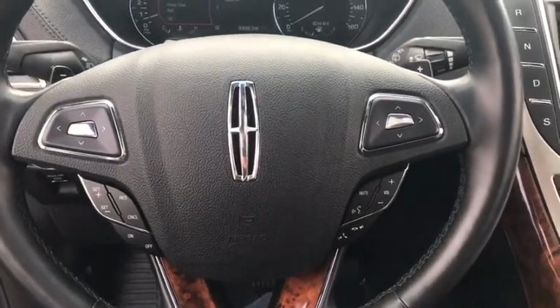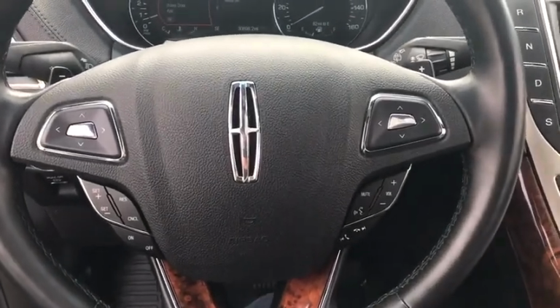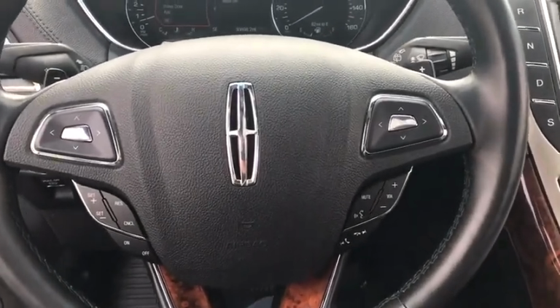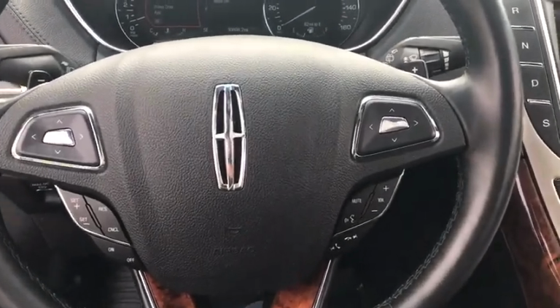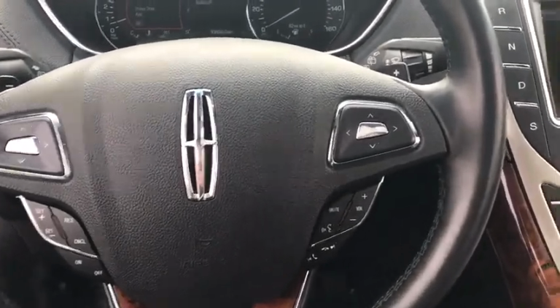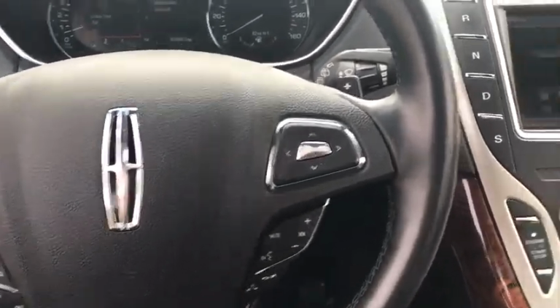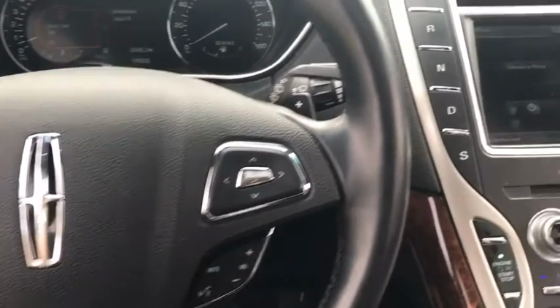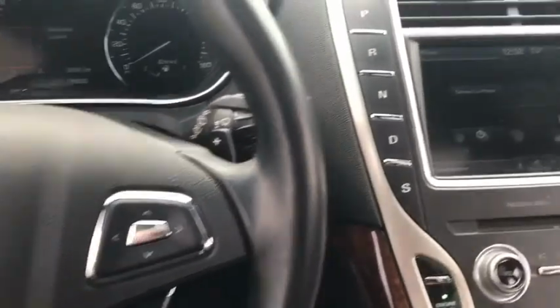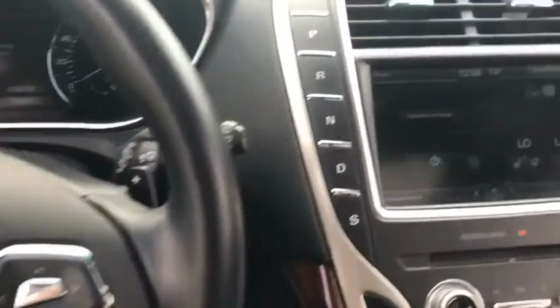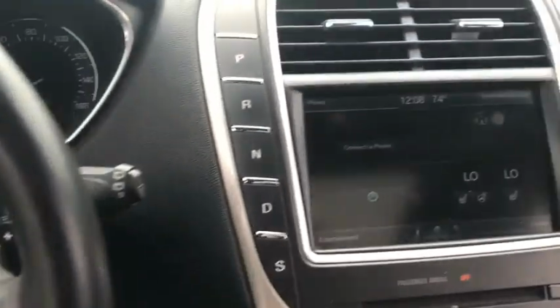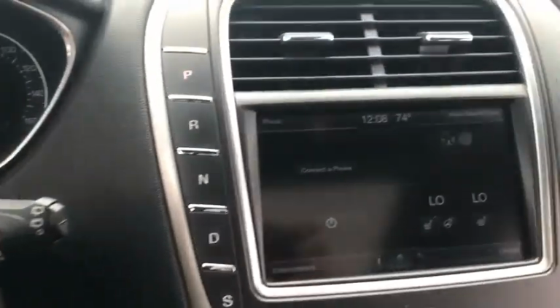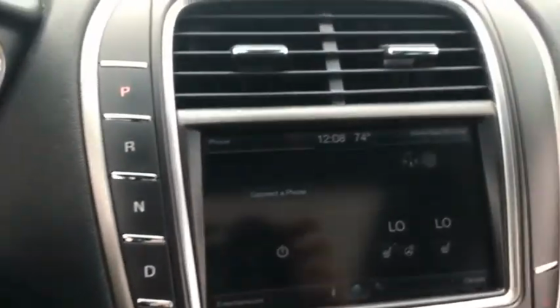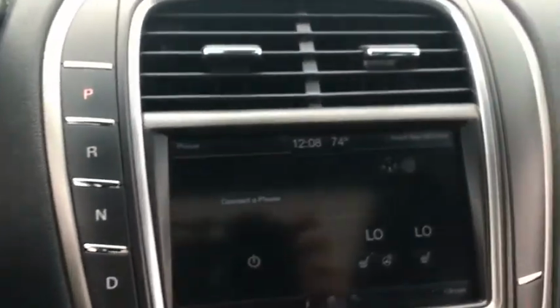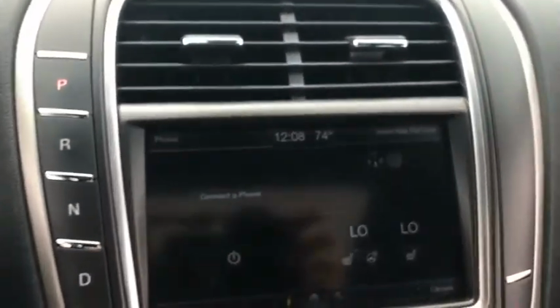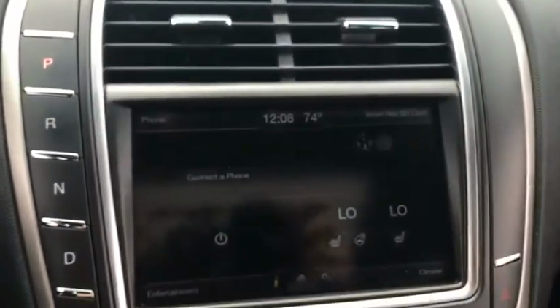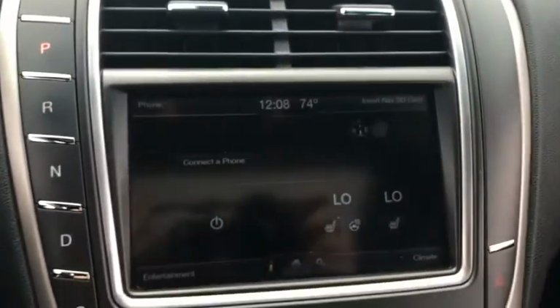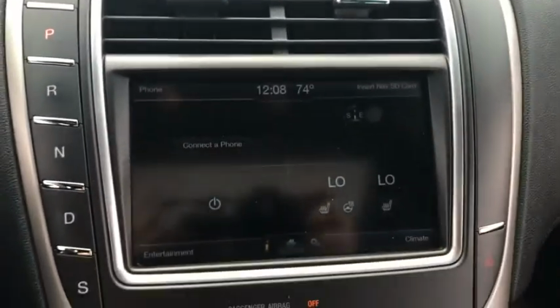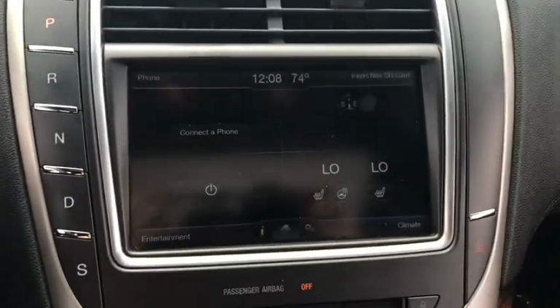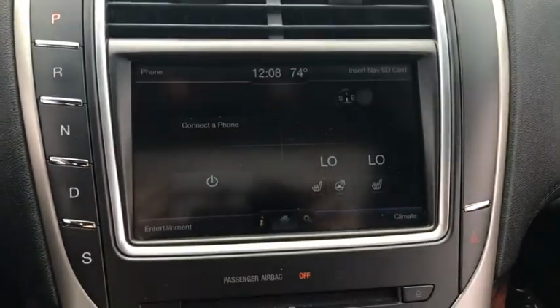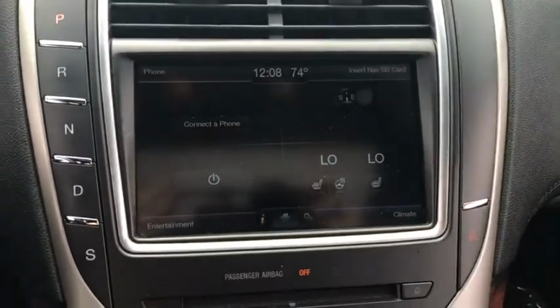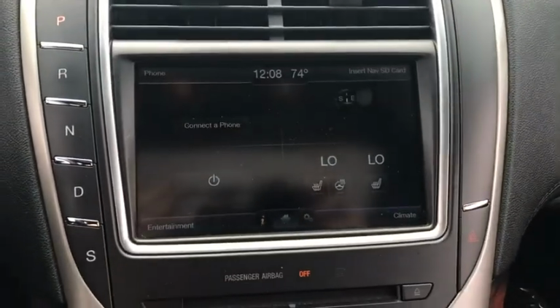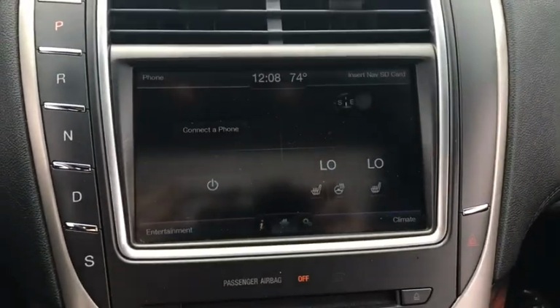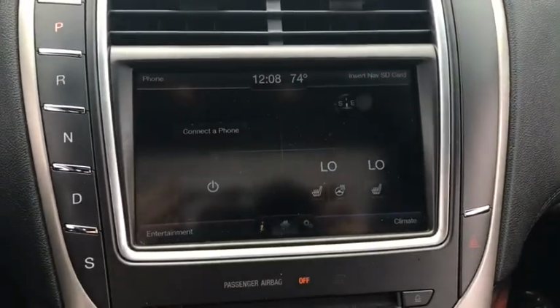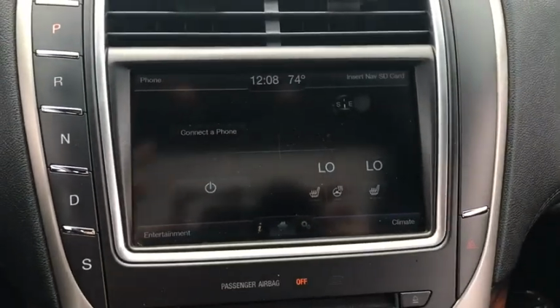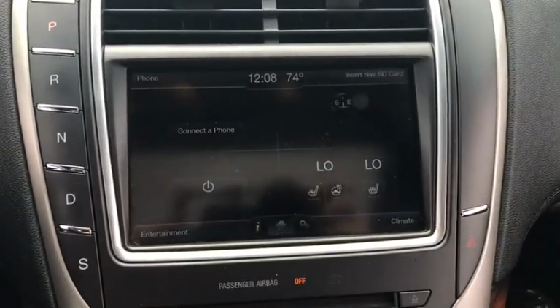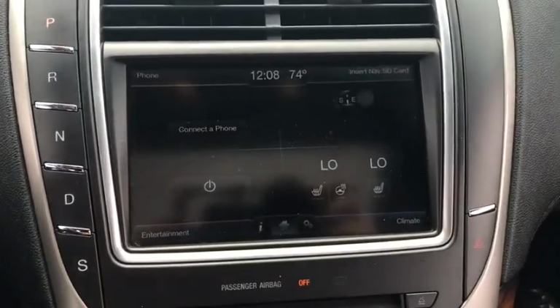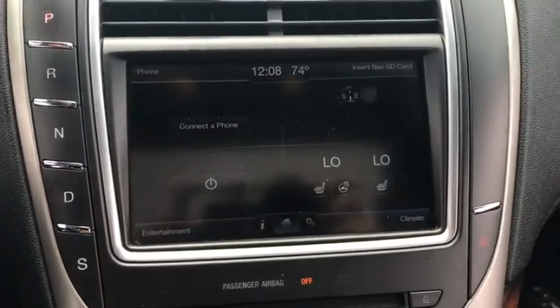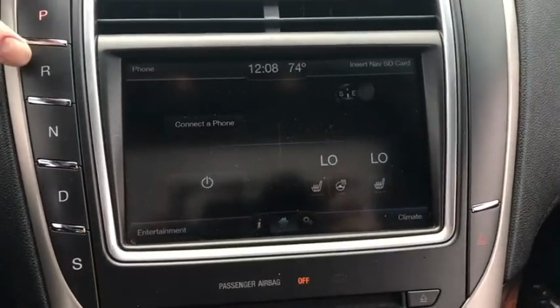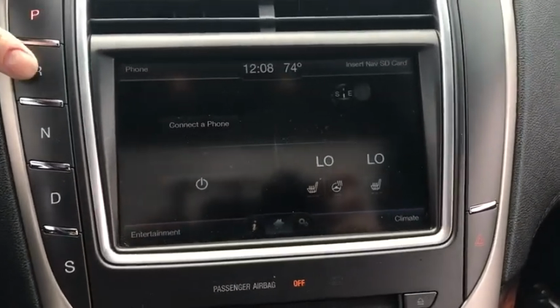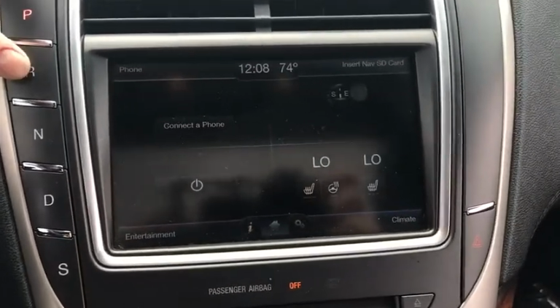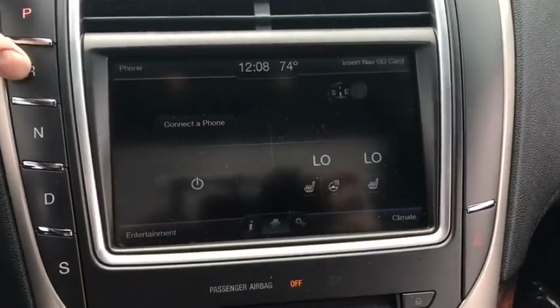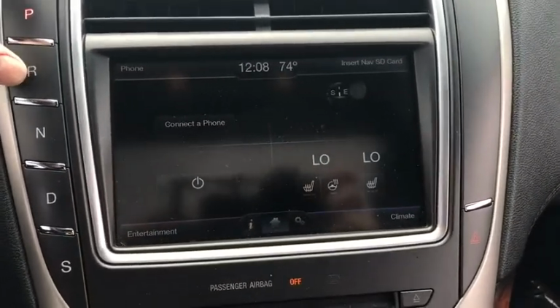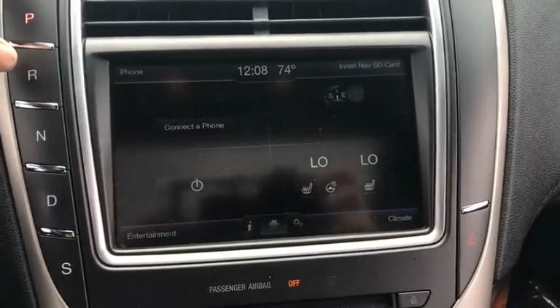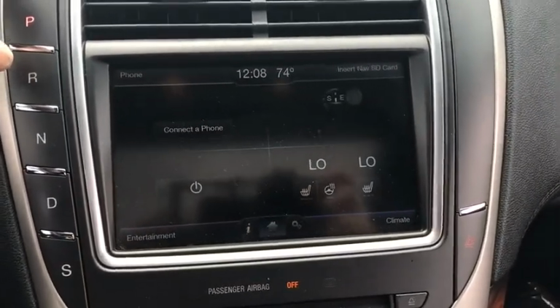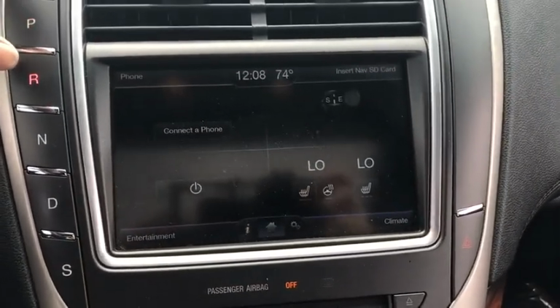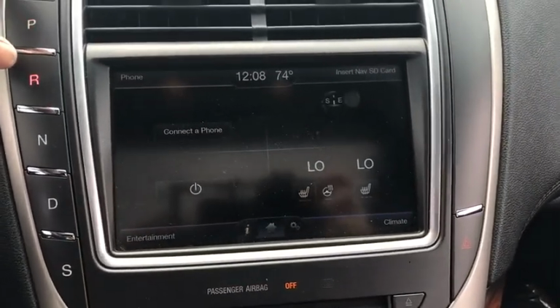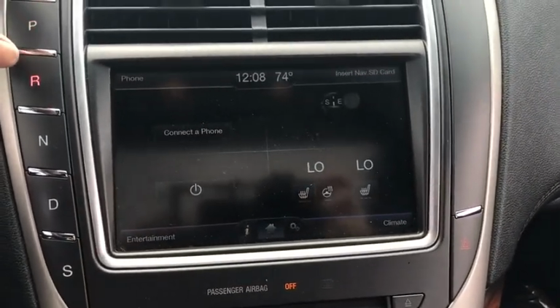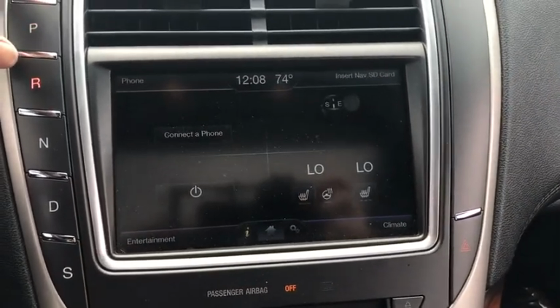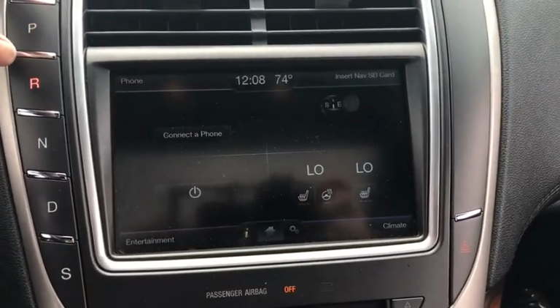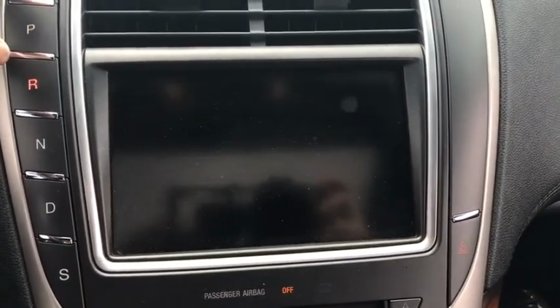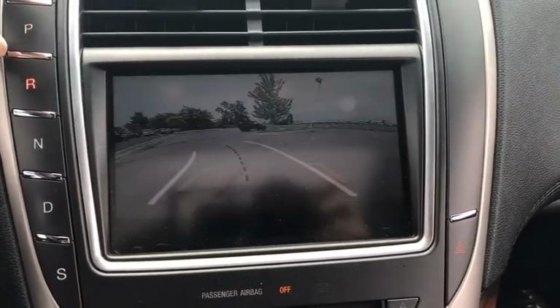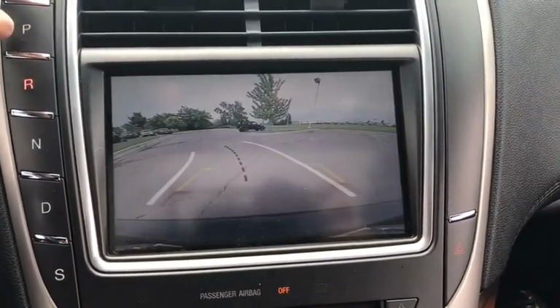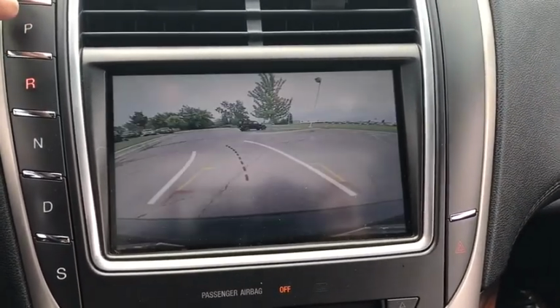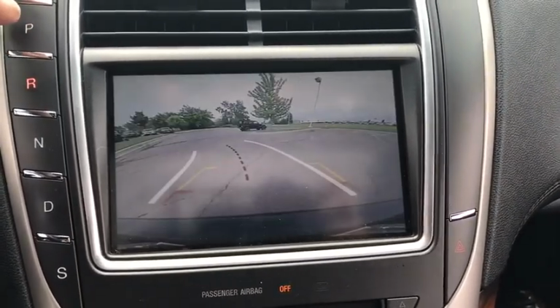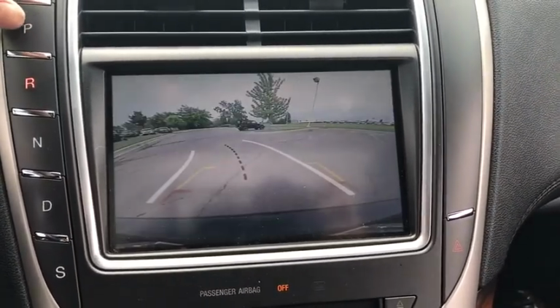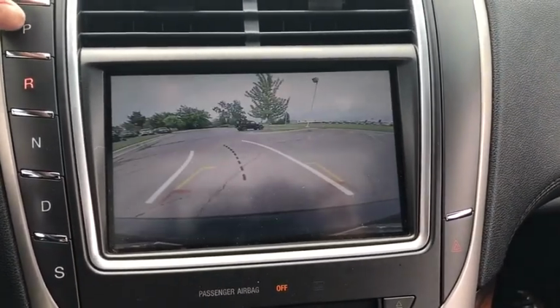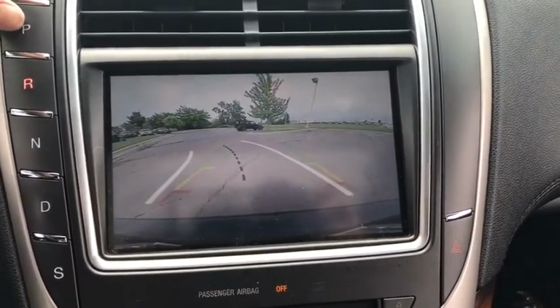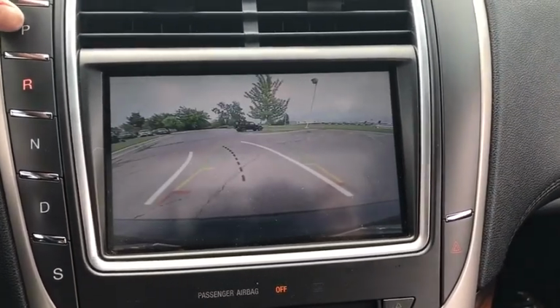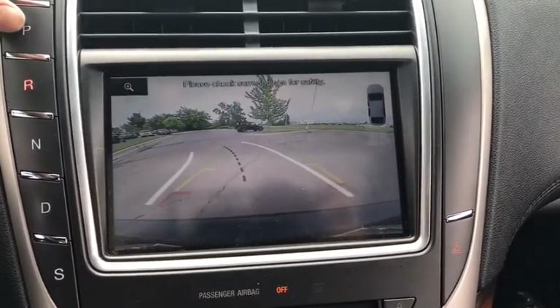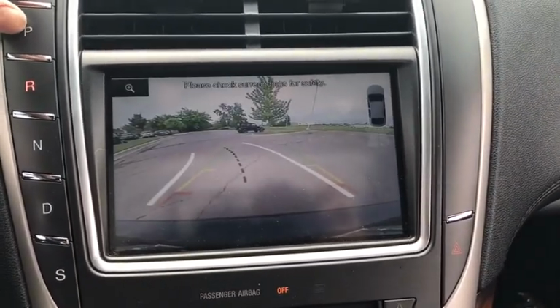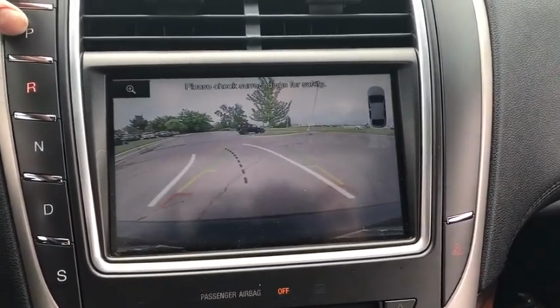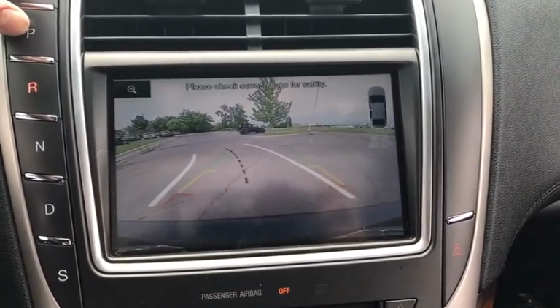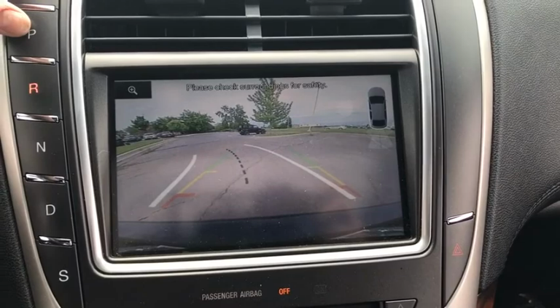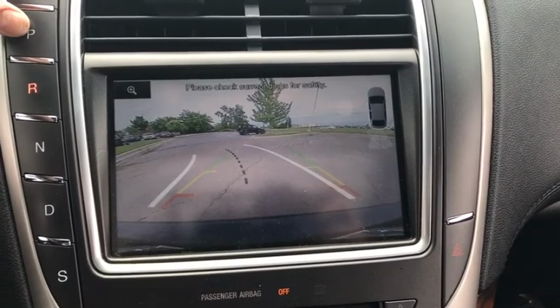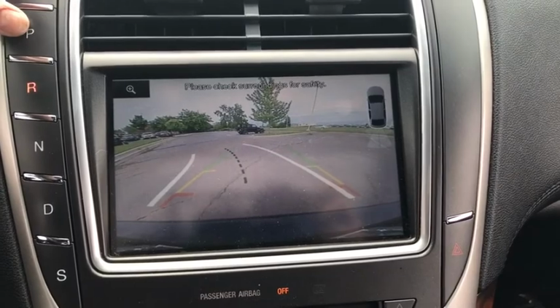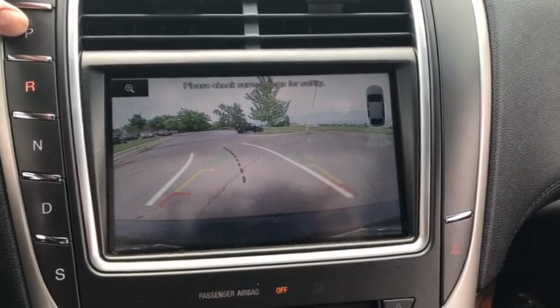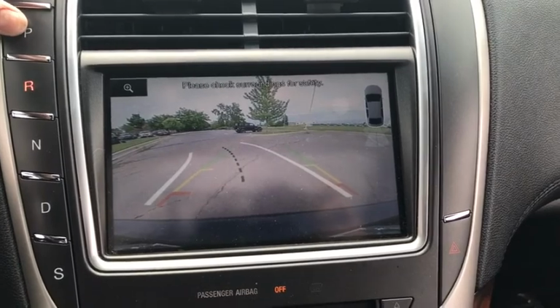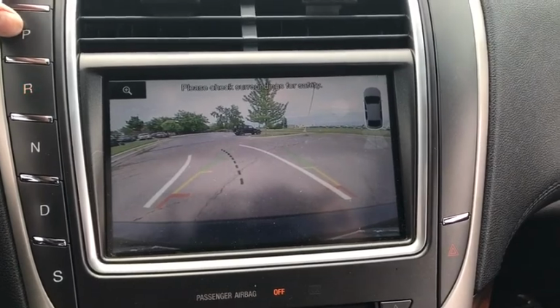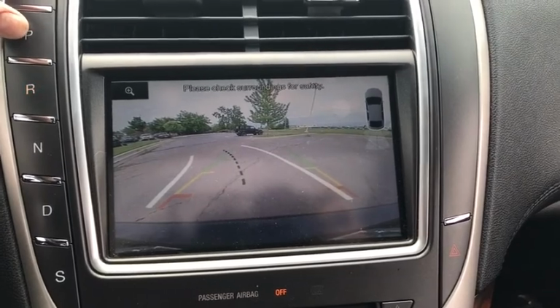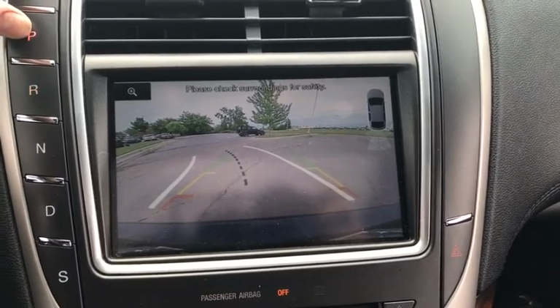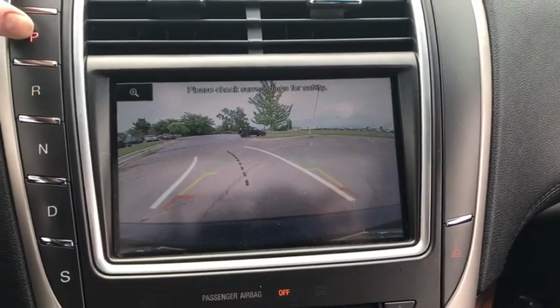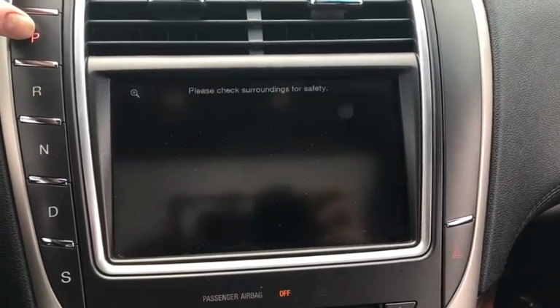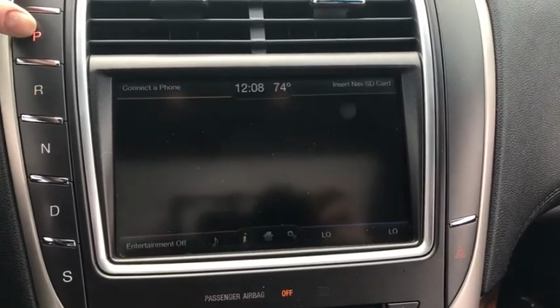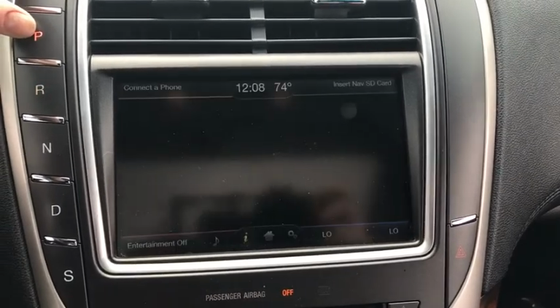AM FM CD player with six speakers, power windows. This vehicle offers reliability and good looks at a great price. So come in and take a test drive today.